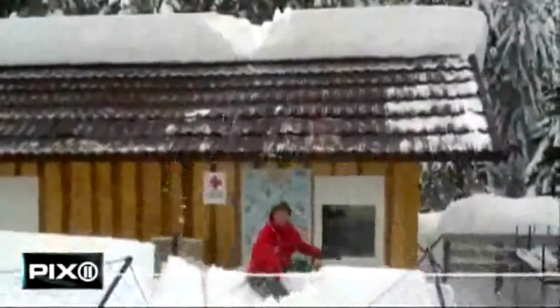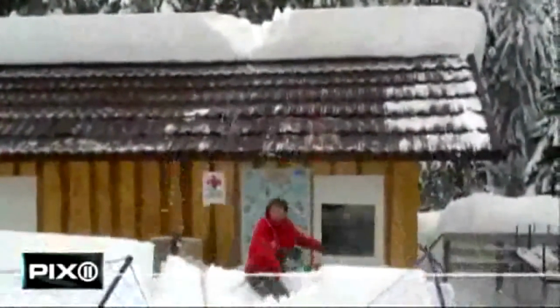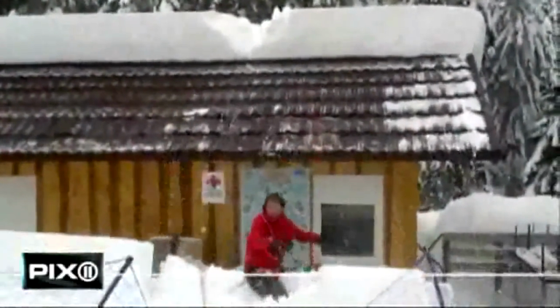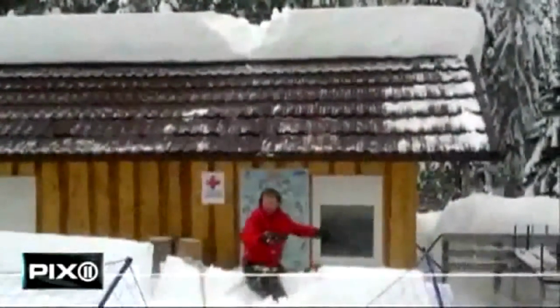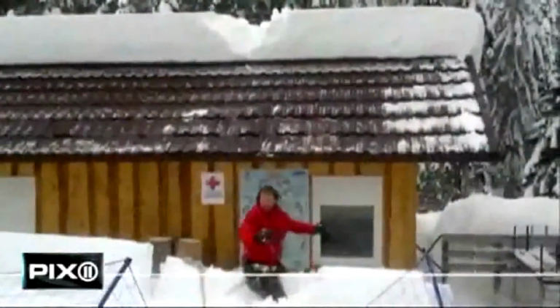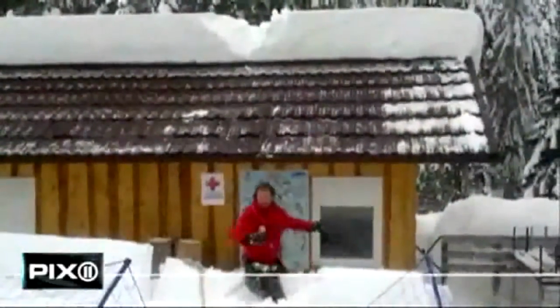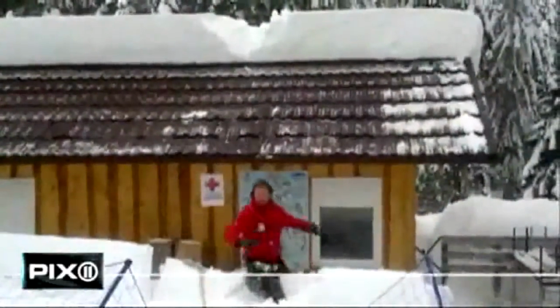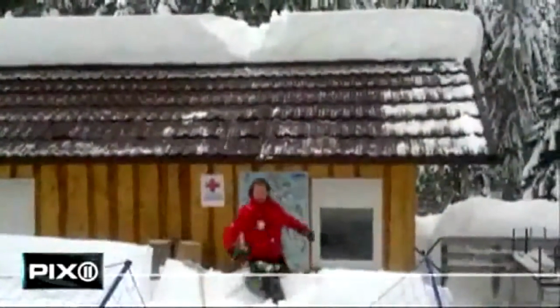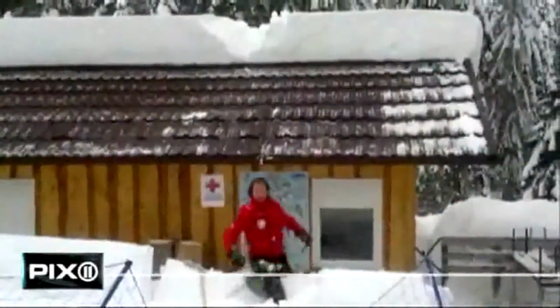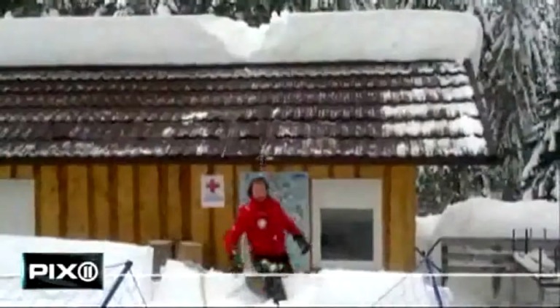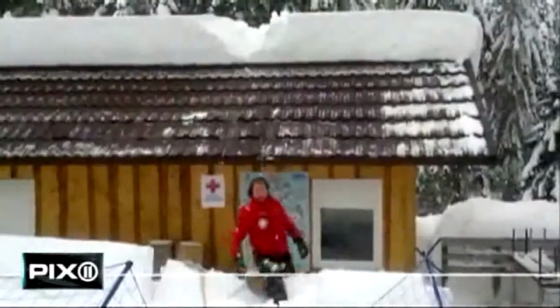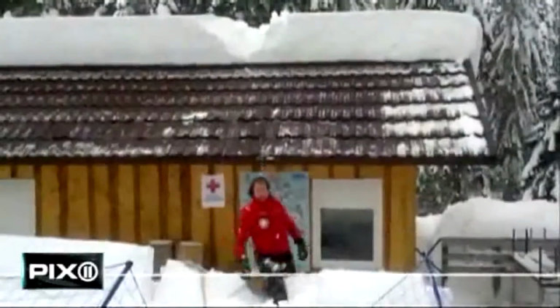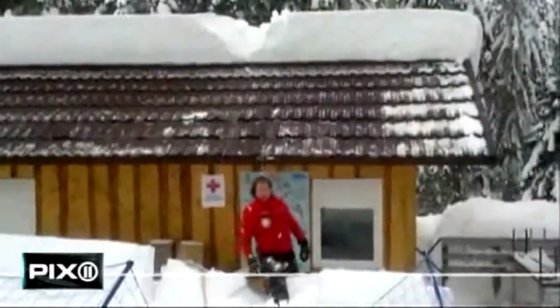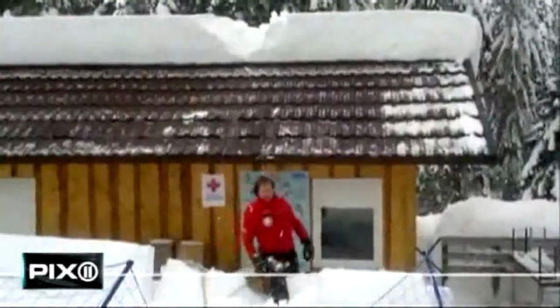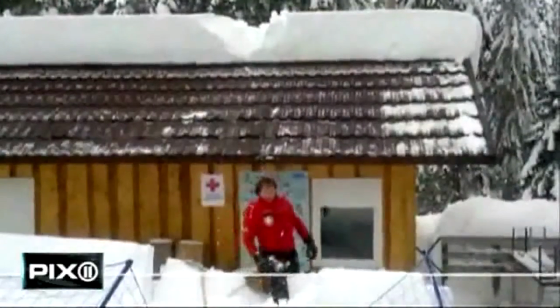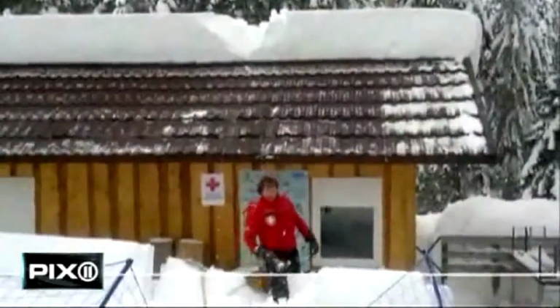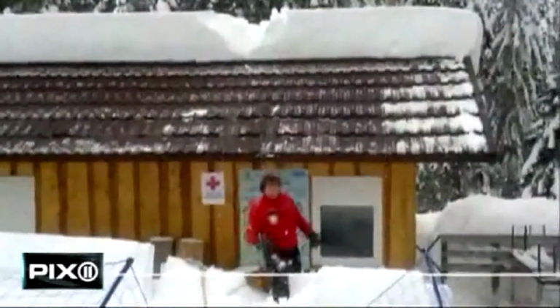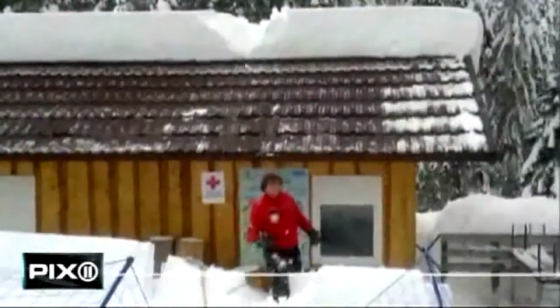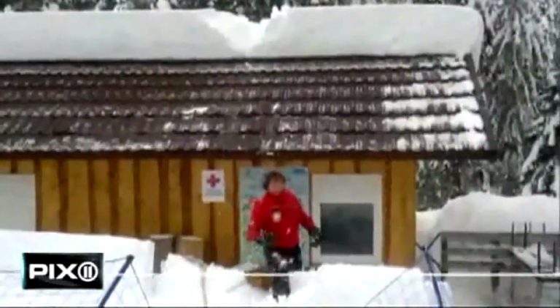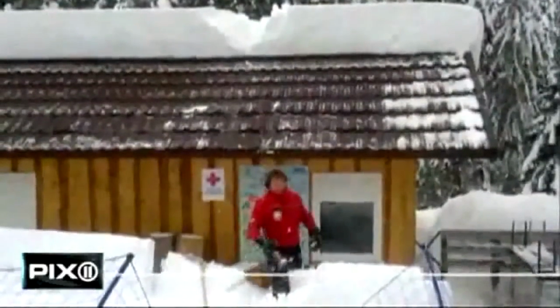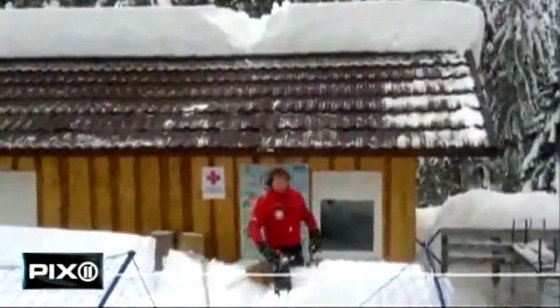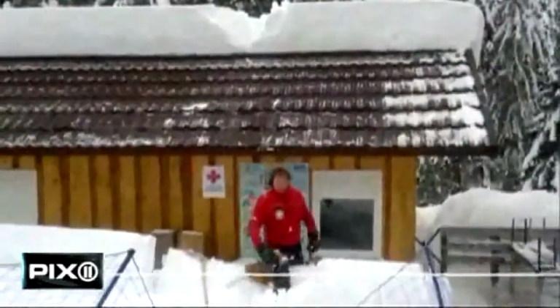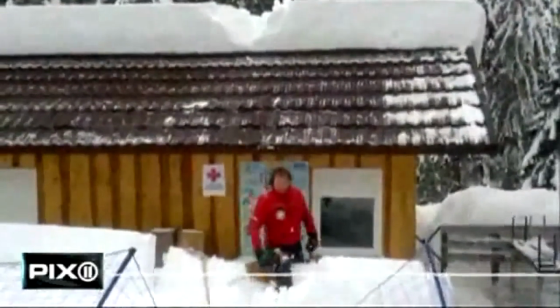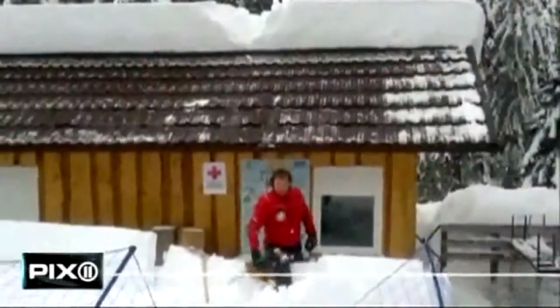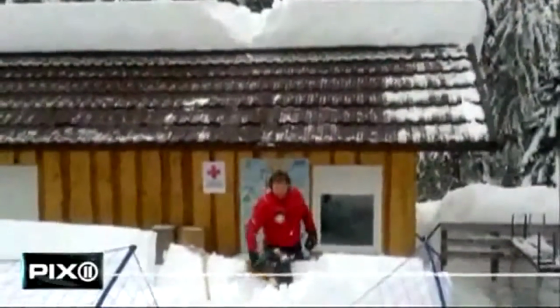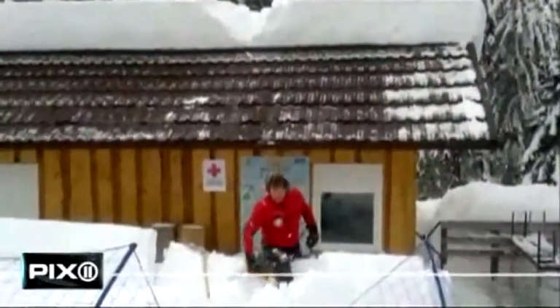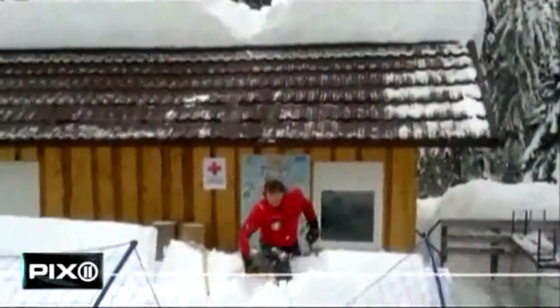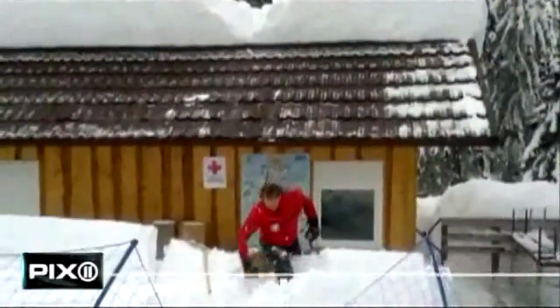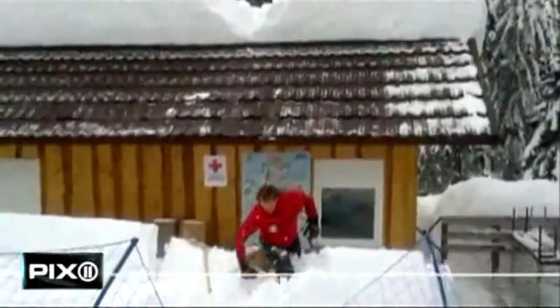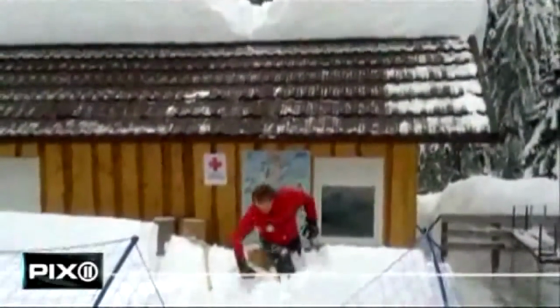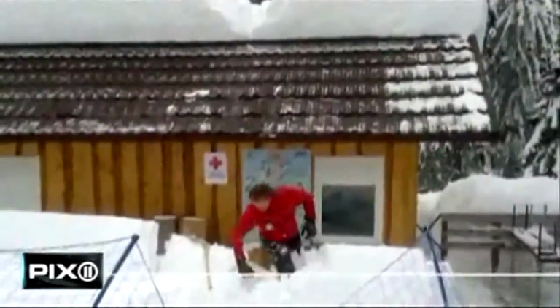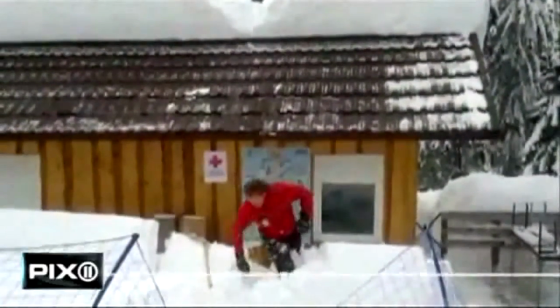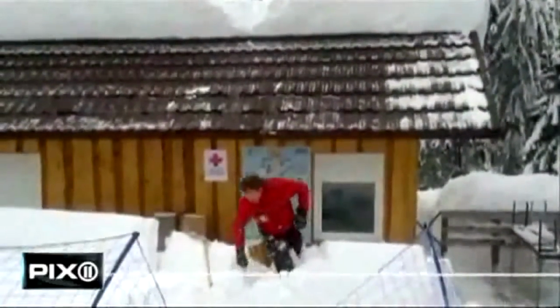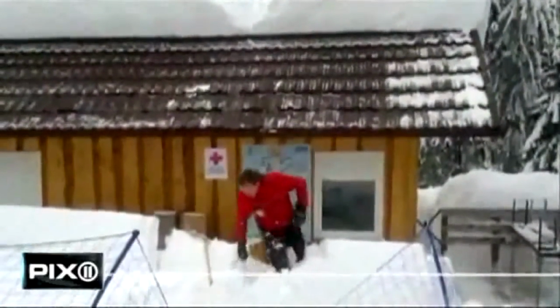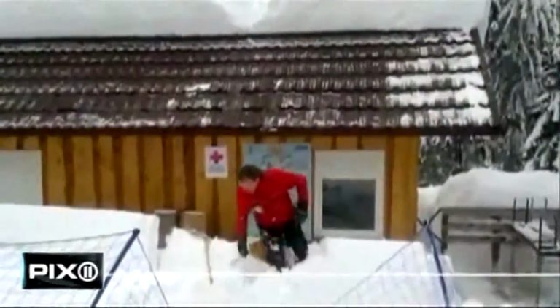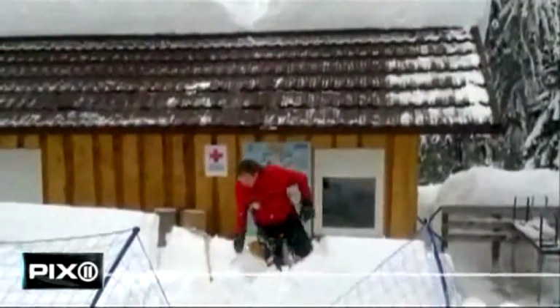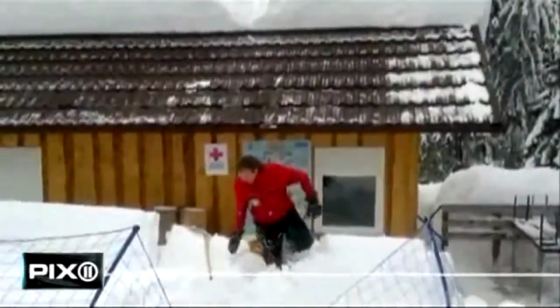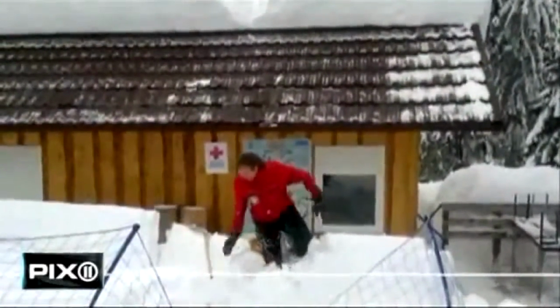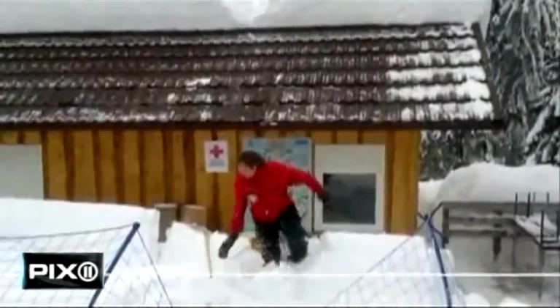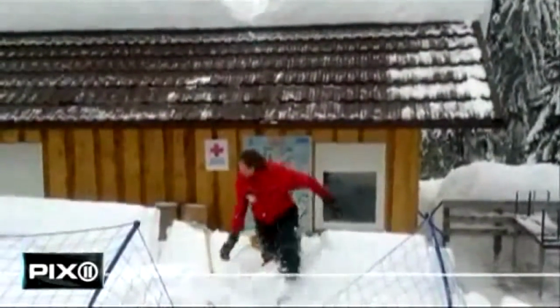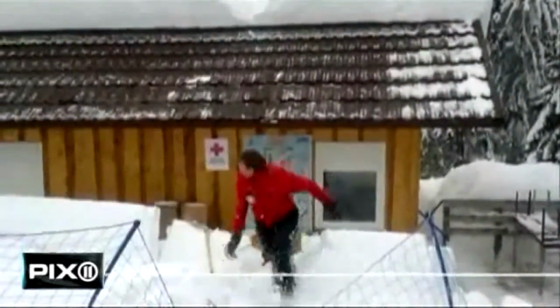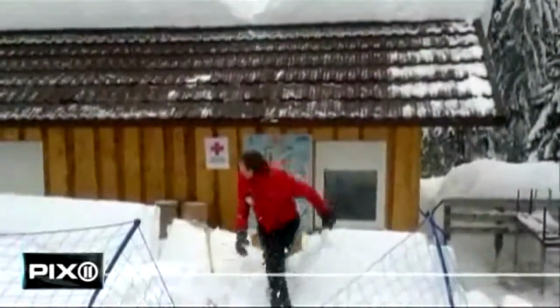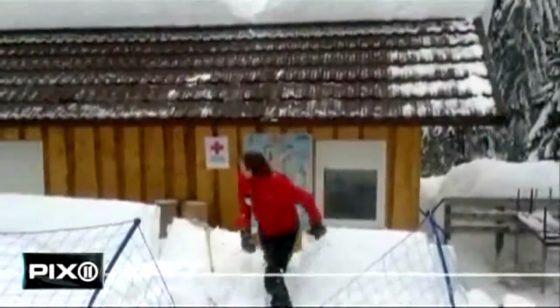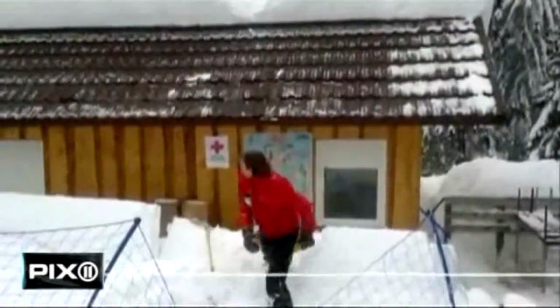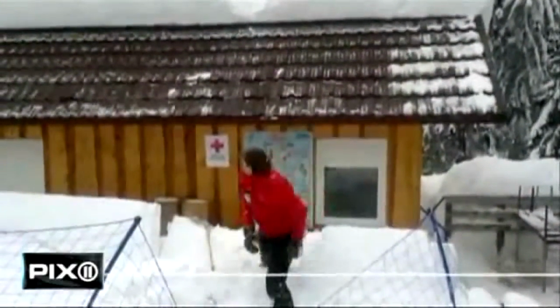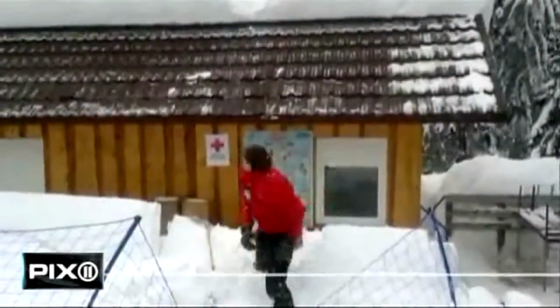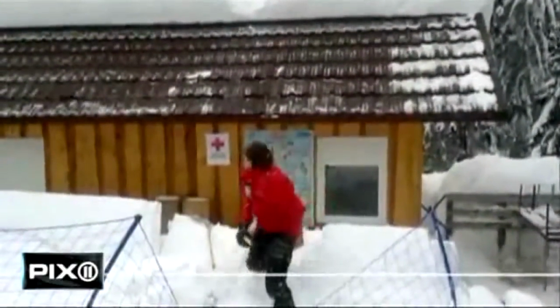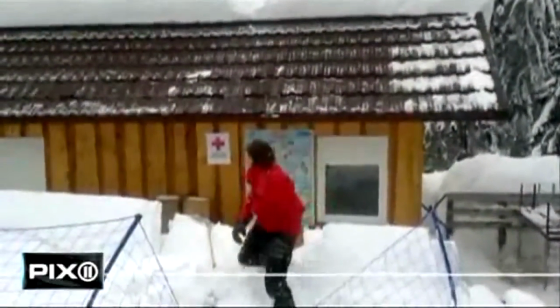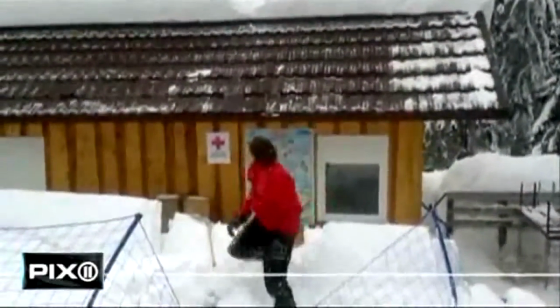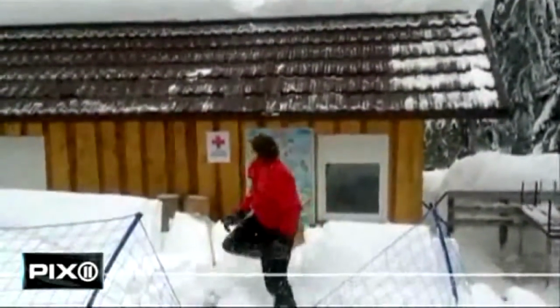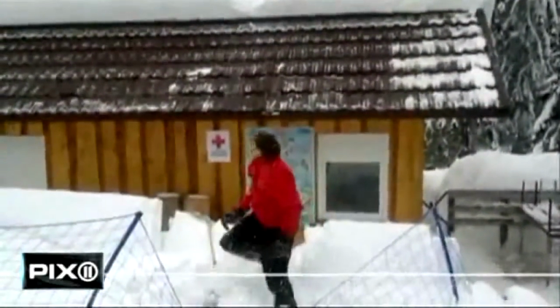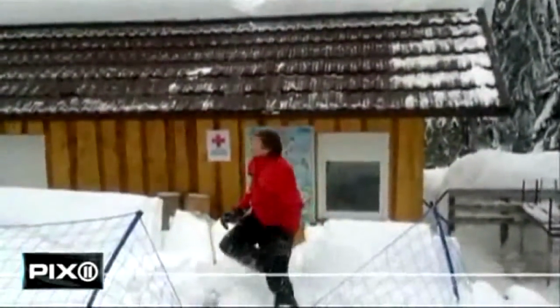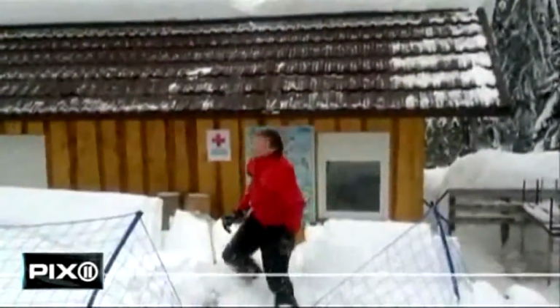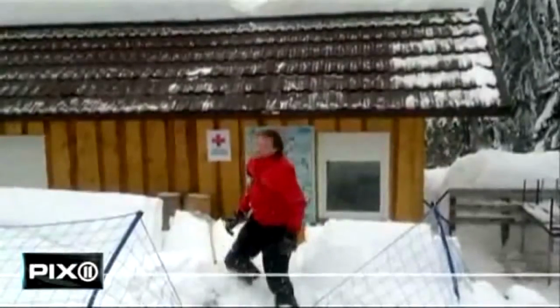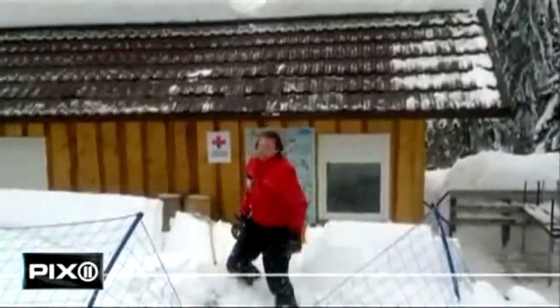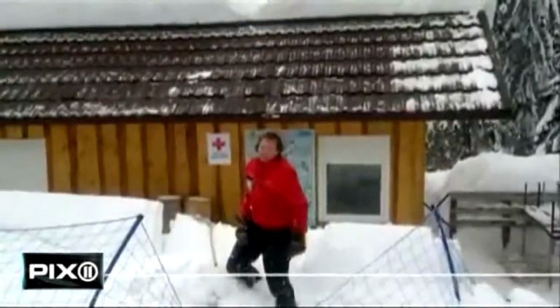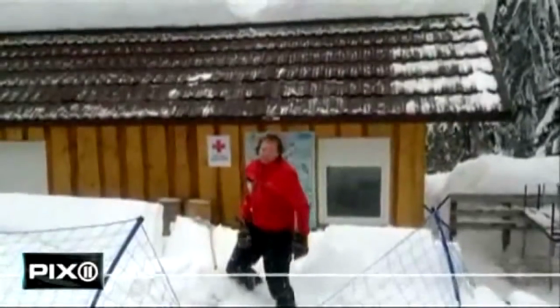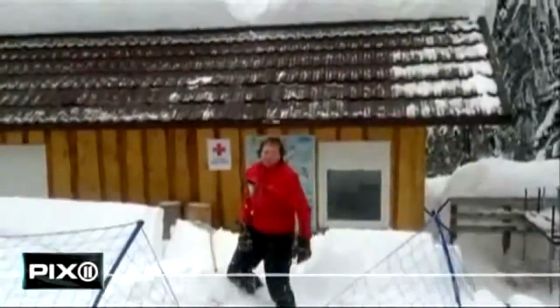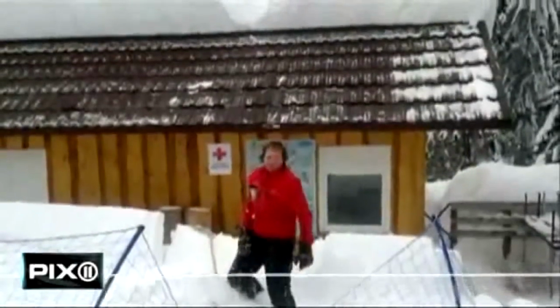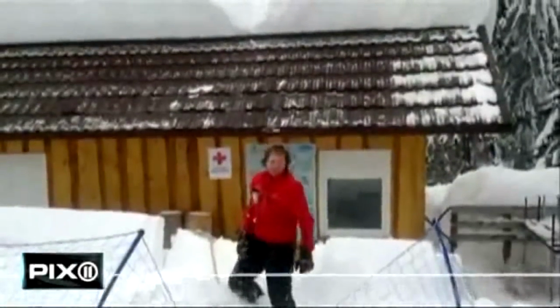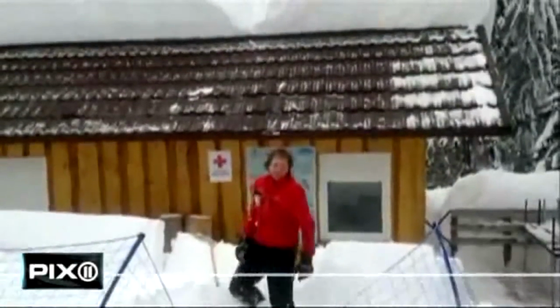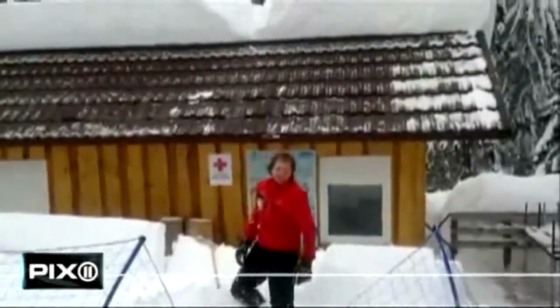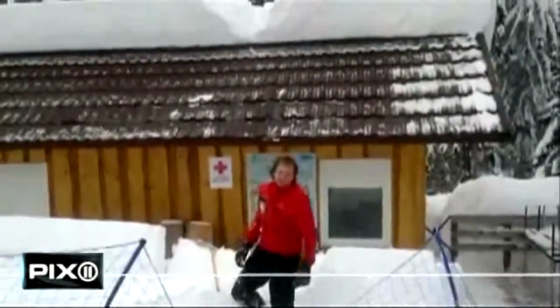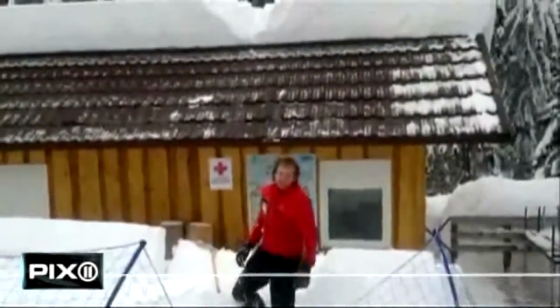The man in the video walked away with a big ego and luckily no injuries. I'm Andrew Ramos, Pixel 11 News.